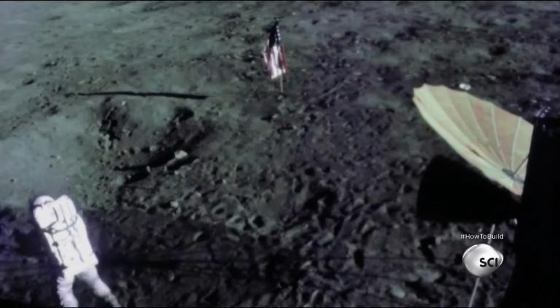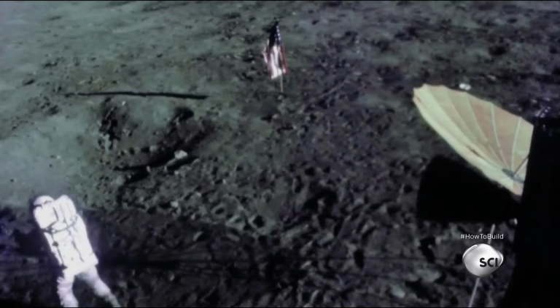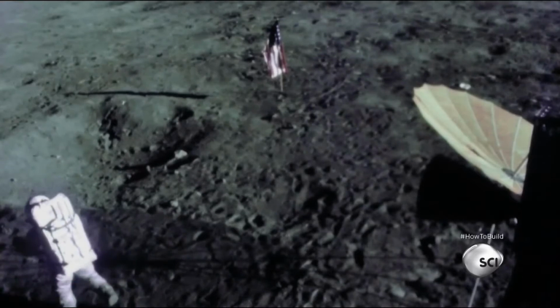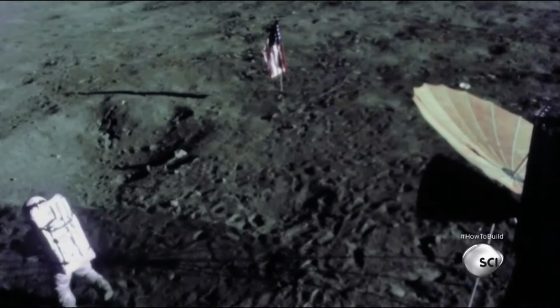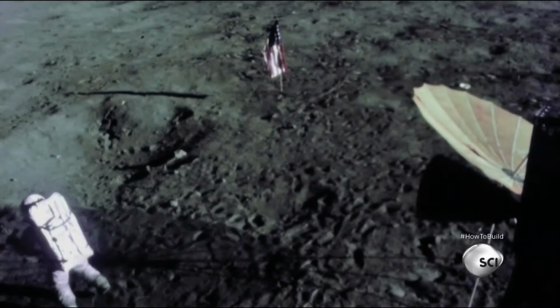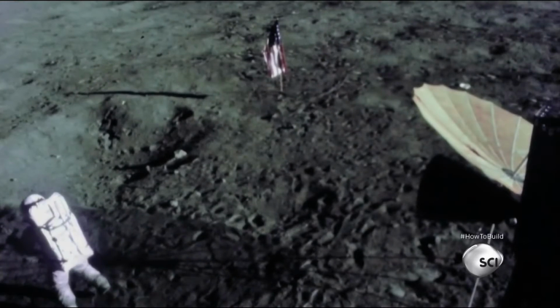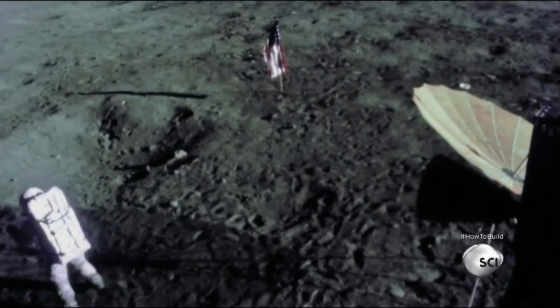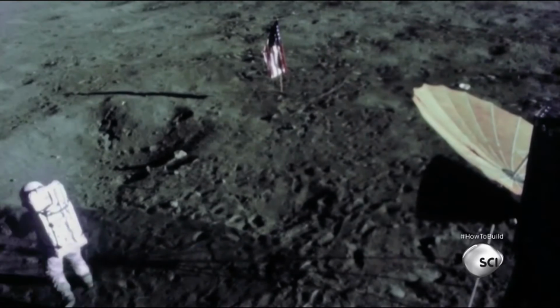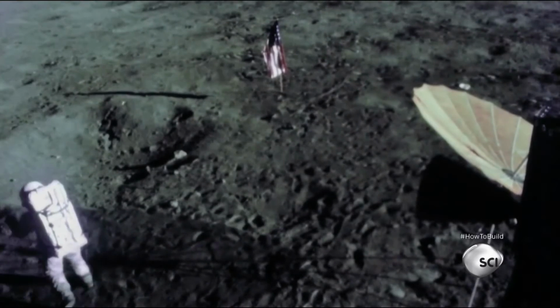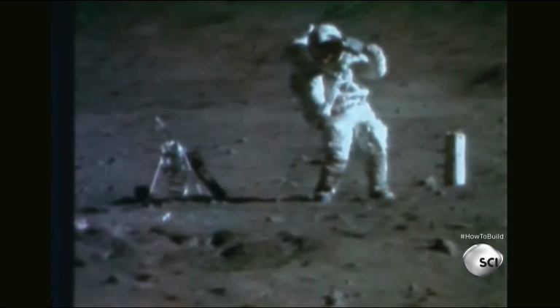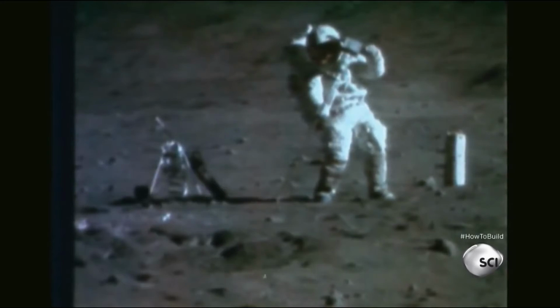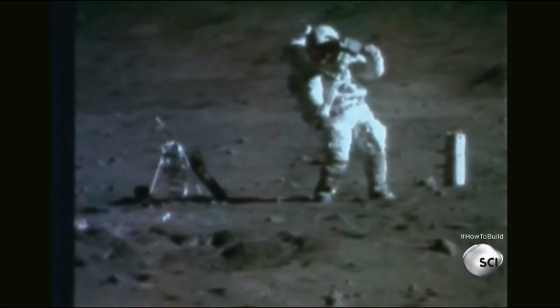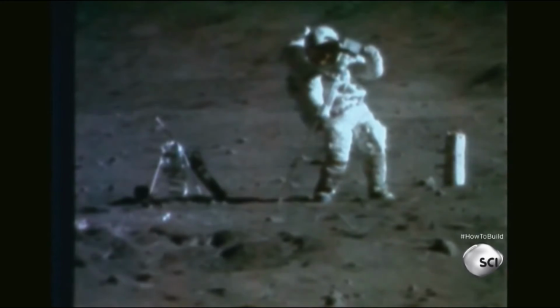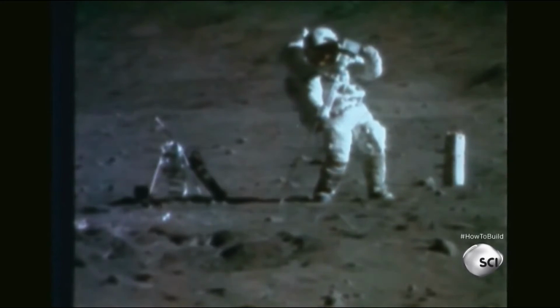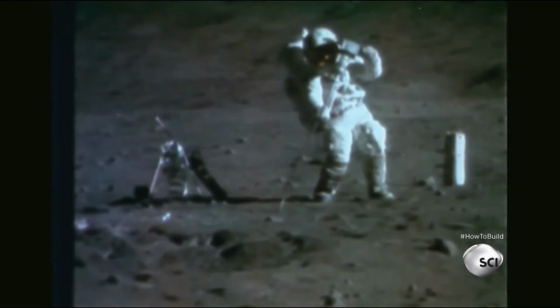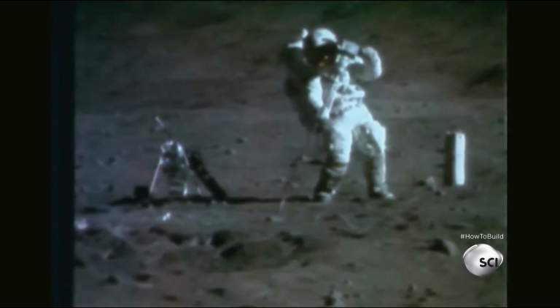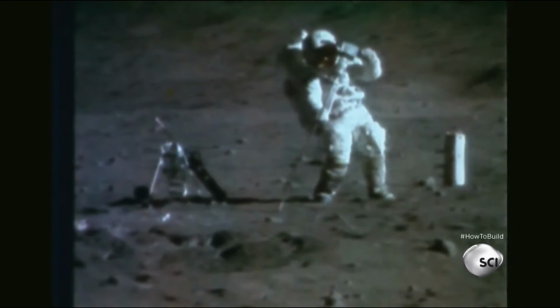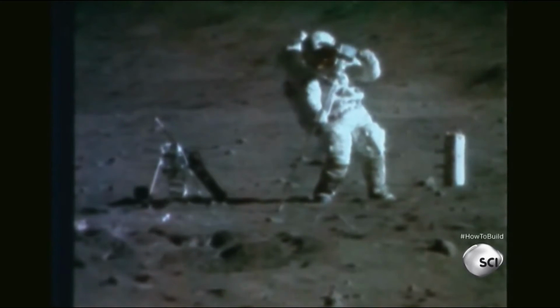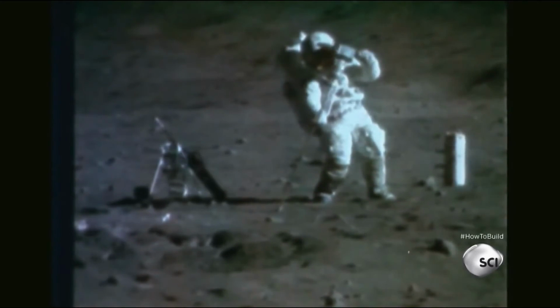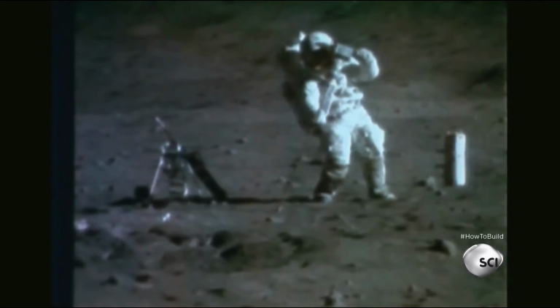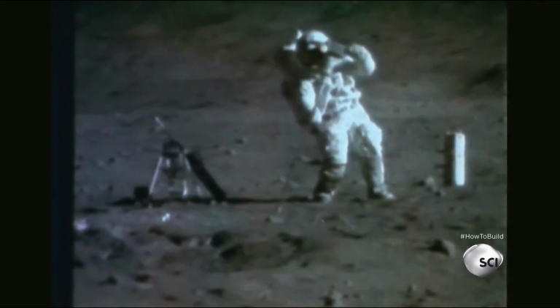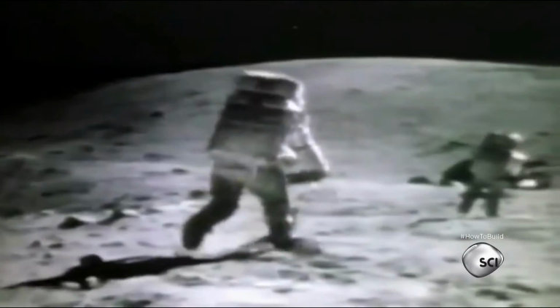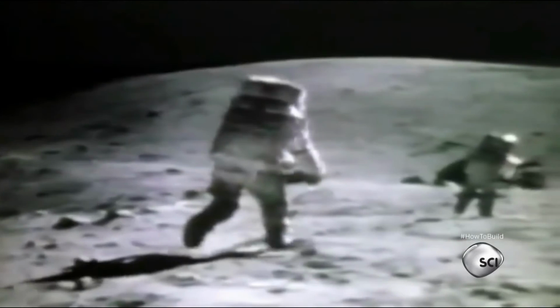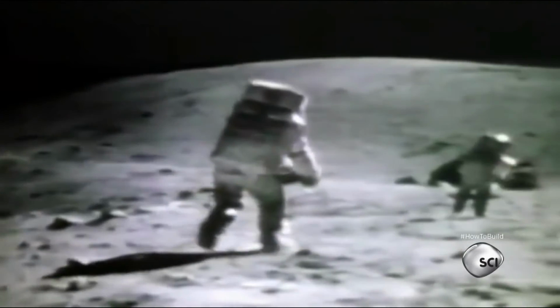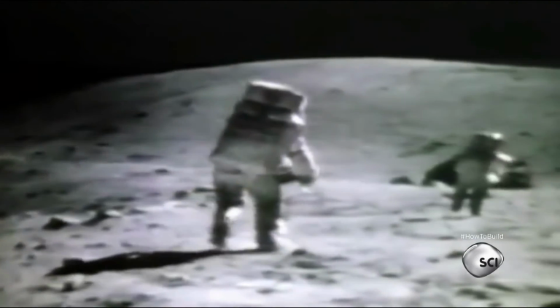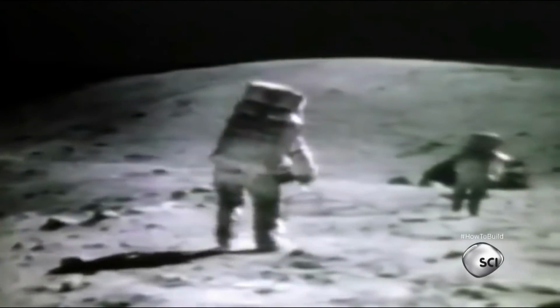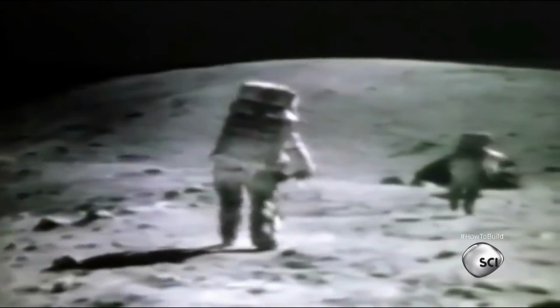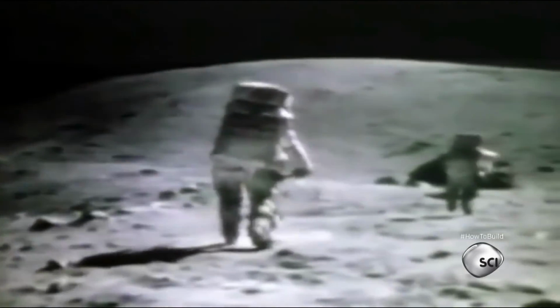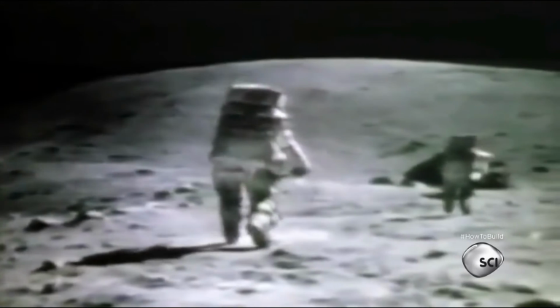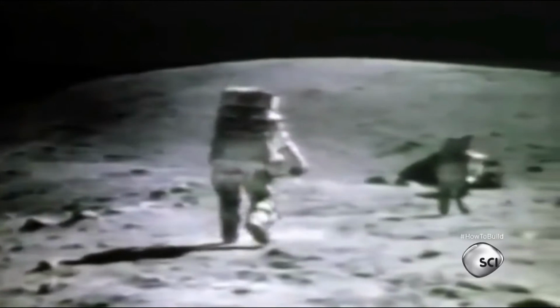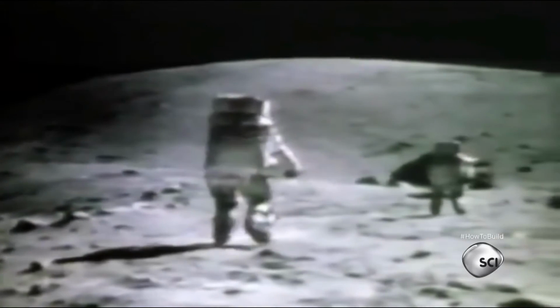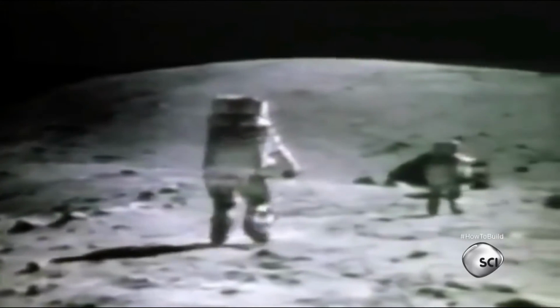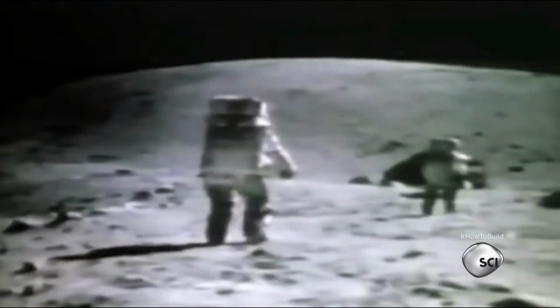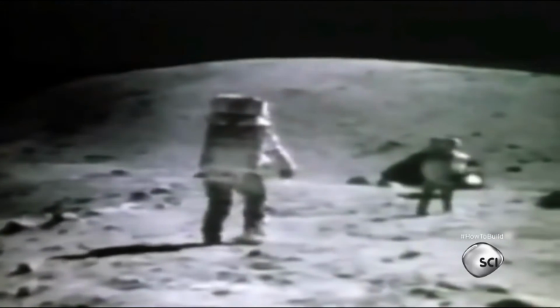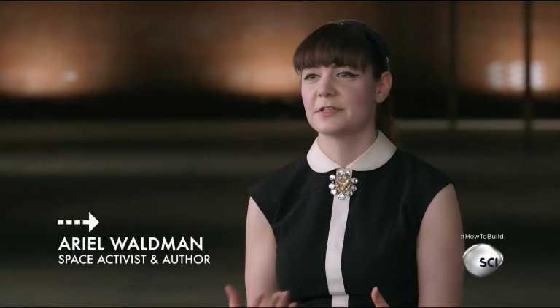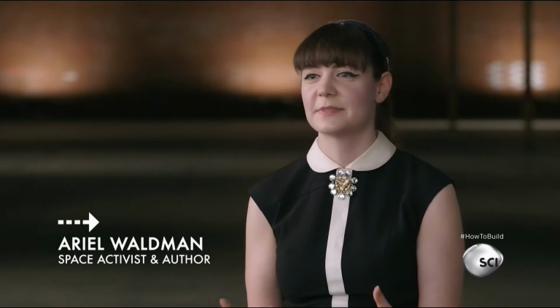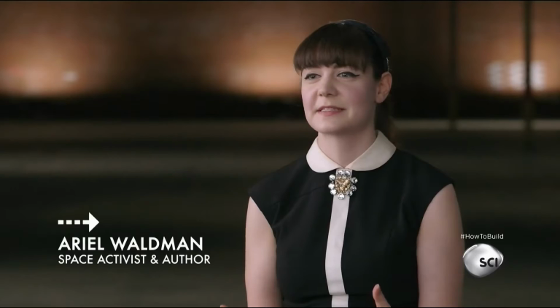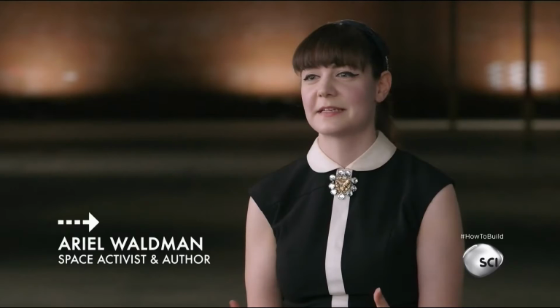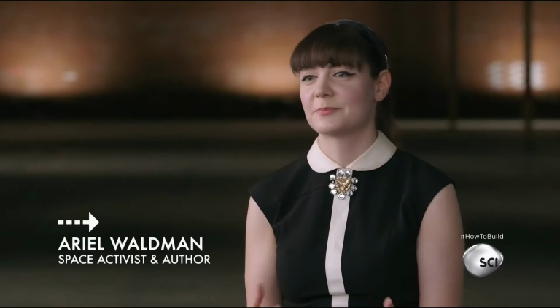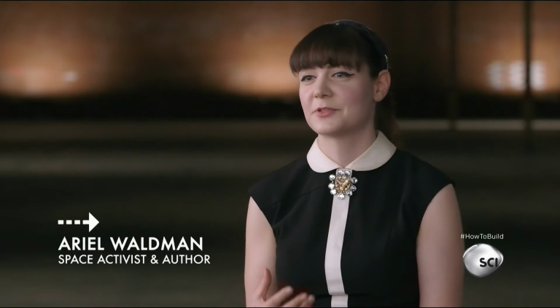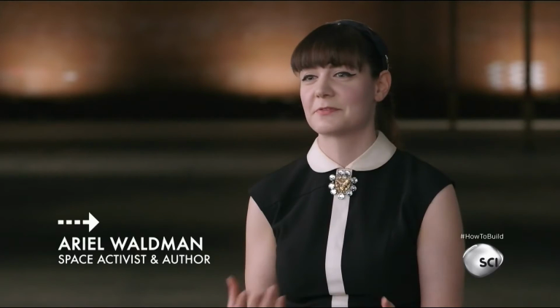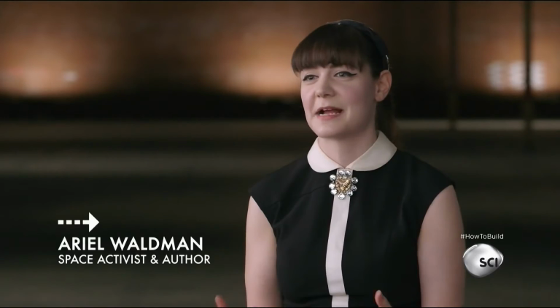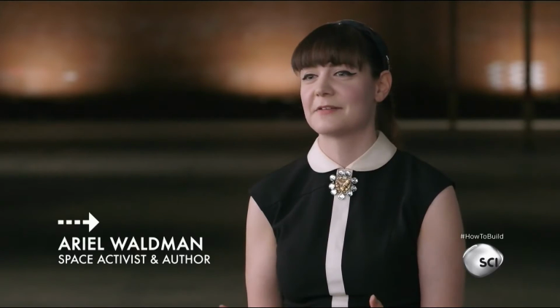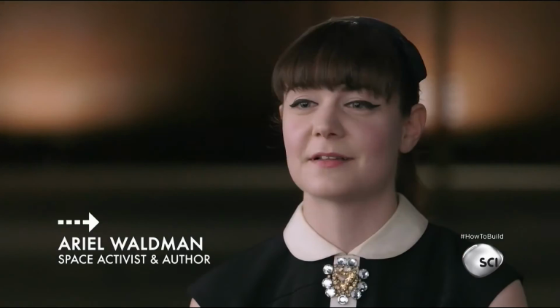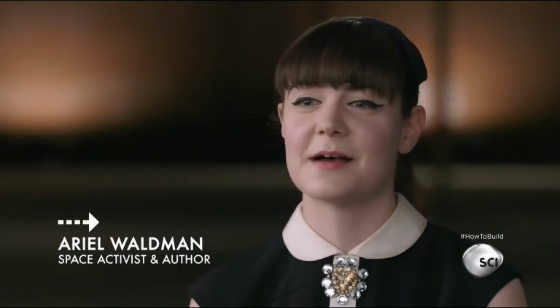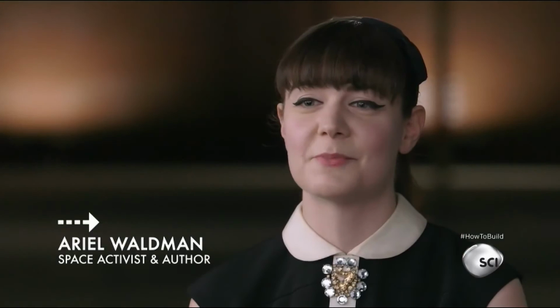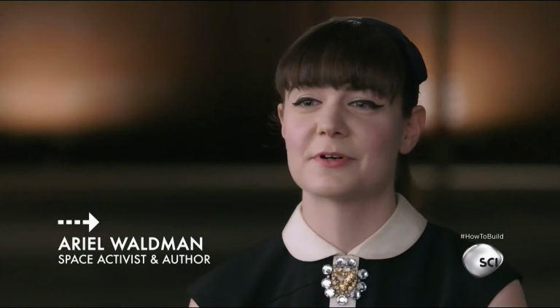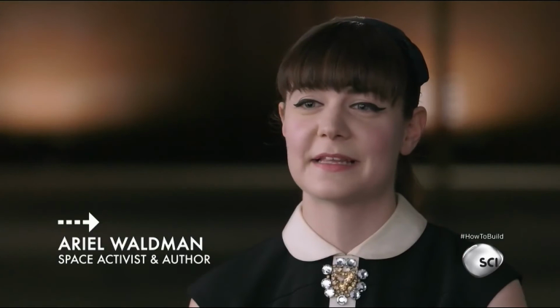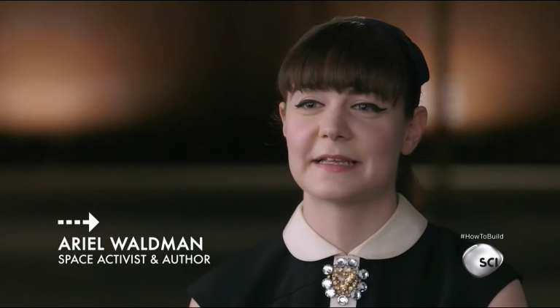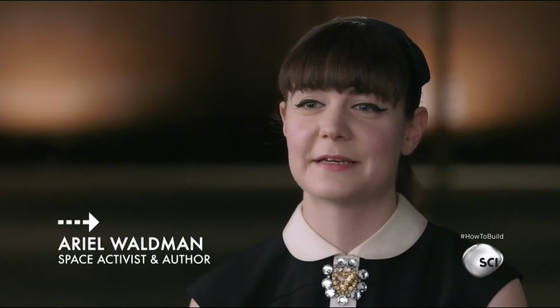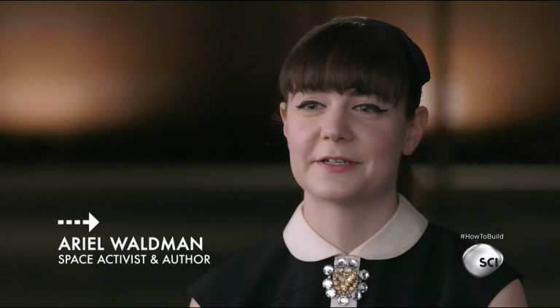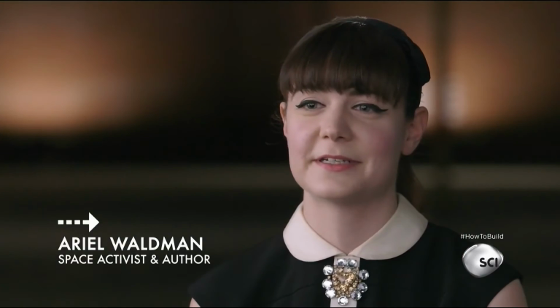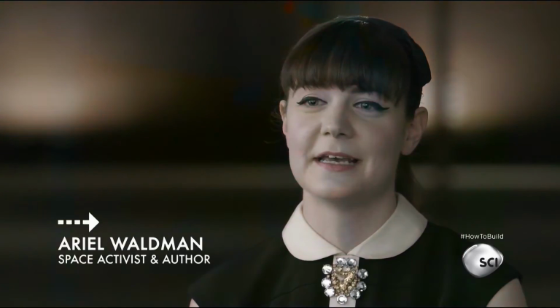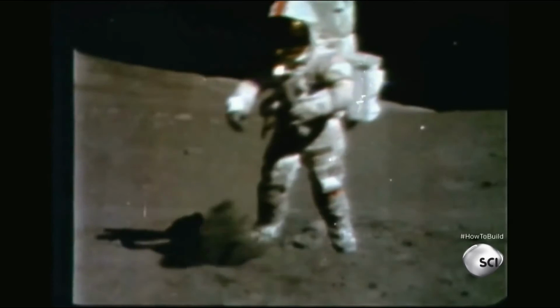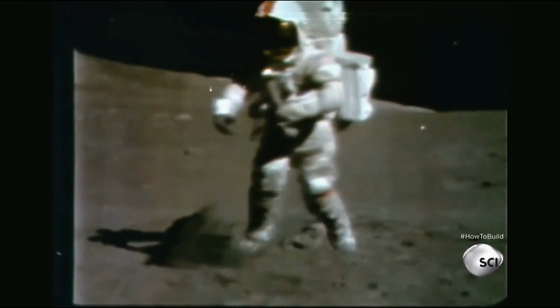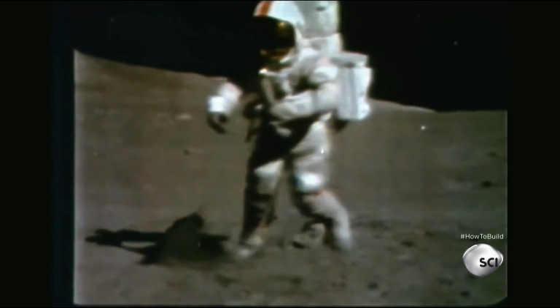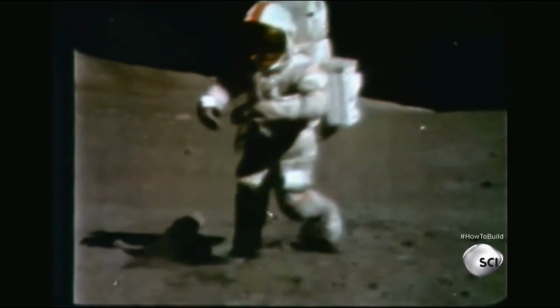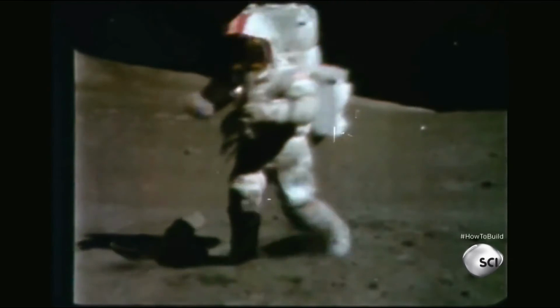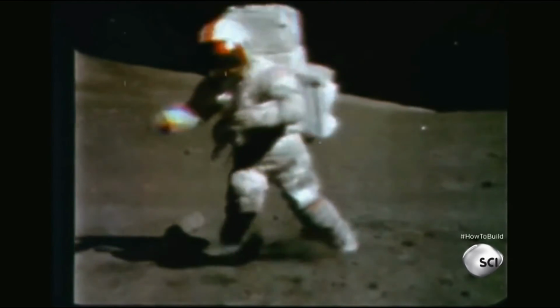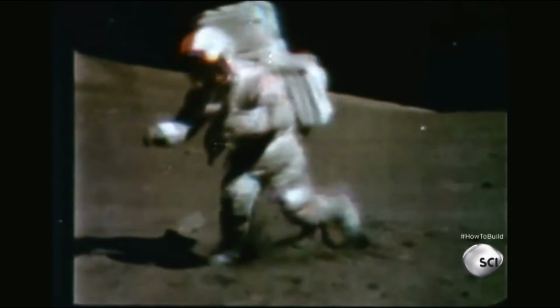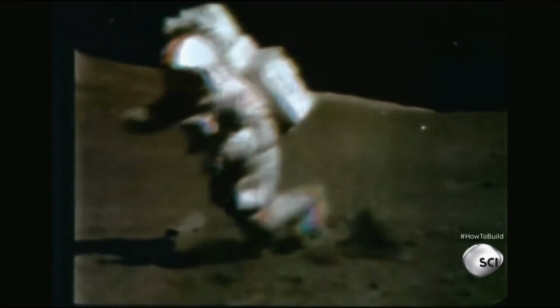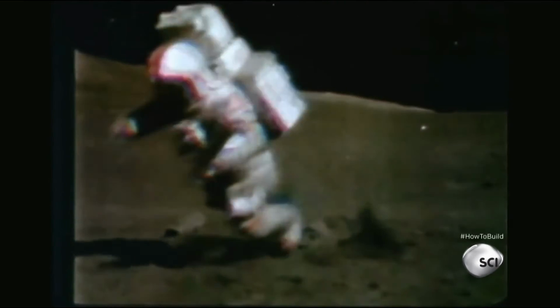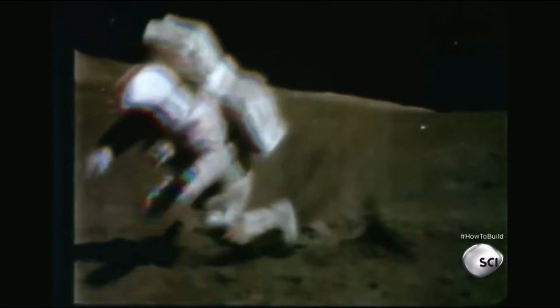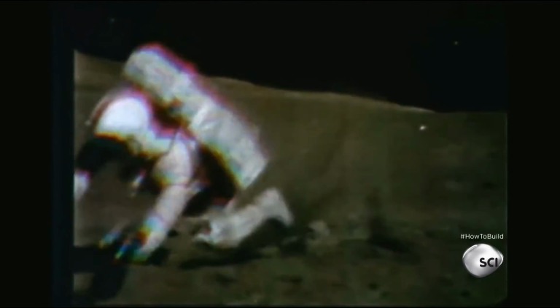The first astronaut suits on the moon were actually more flexible latex suits. Today, humans can move around a lot more than they could in previous spacesuits.